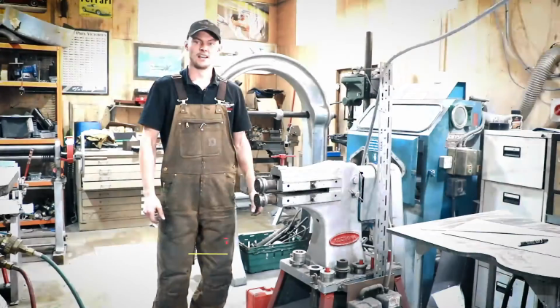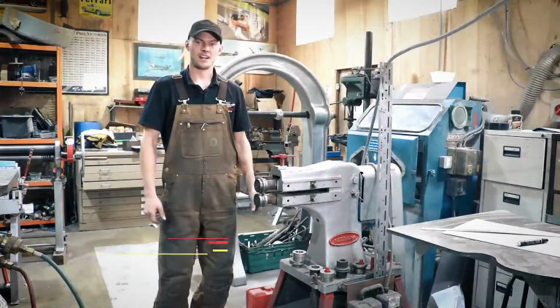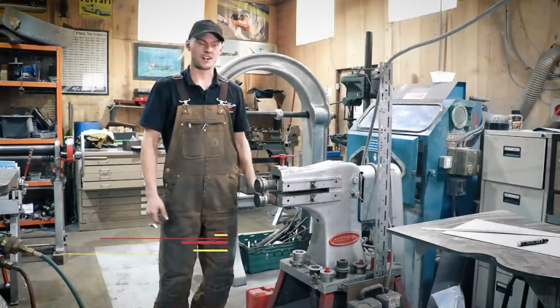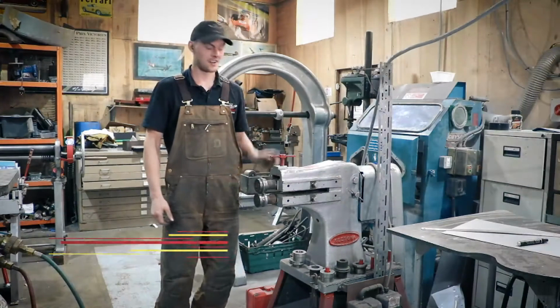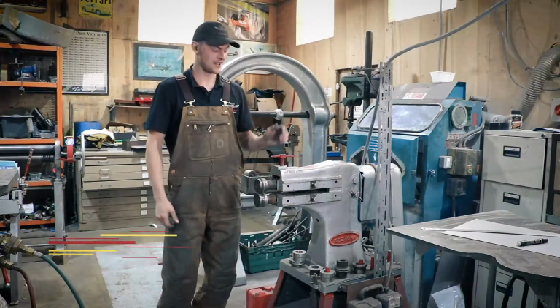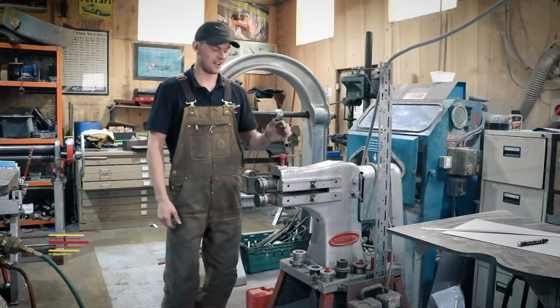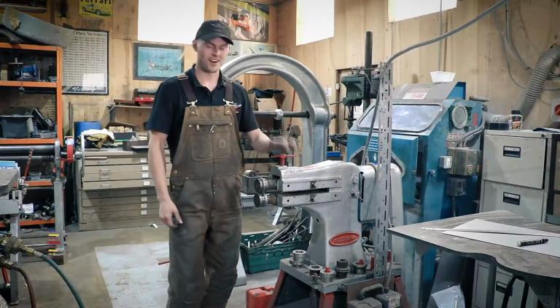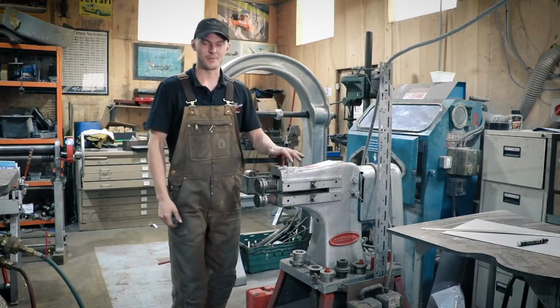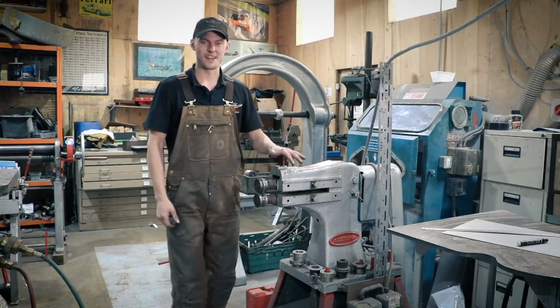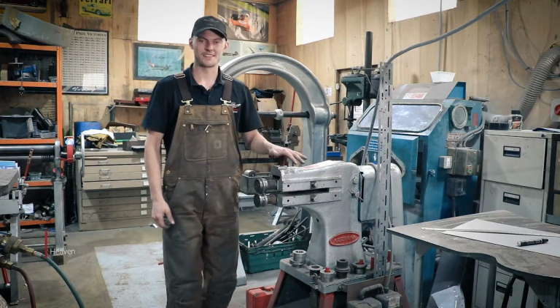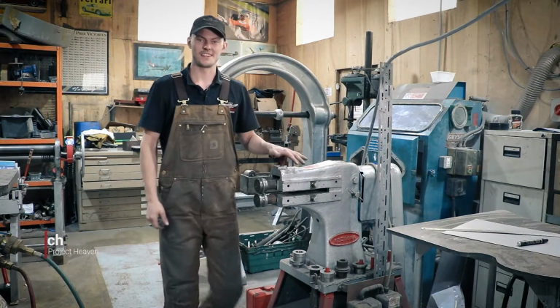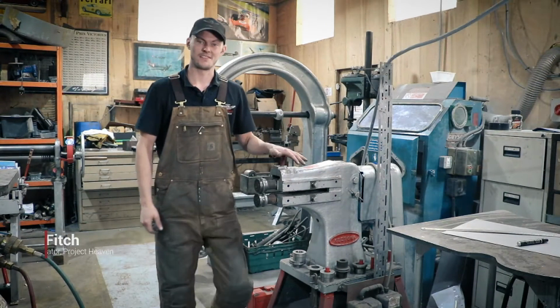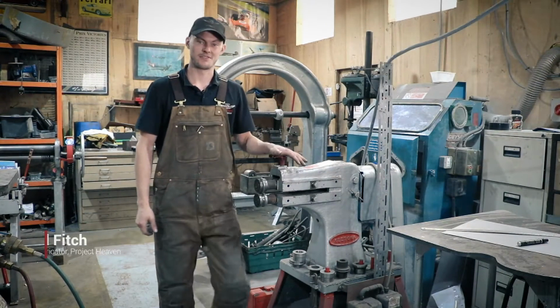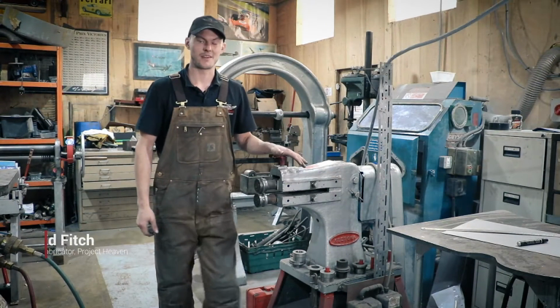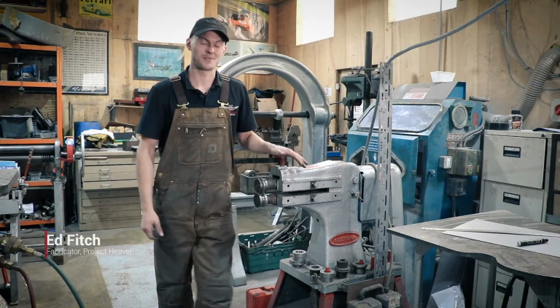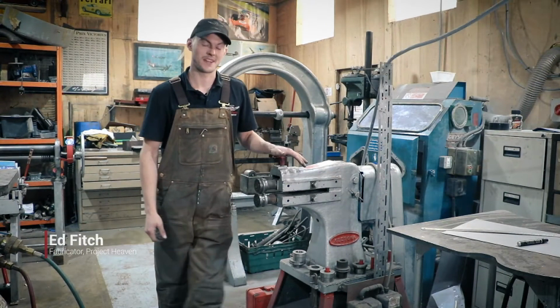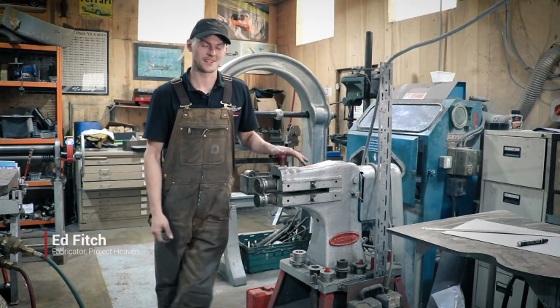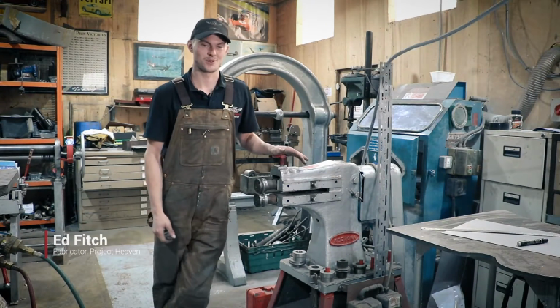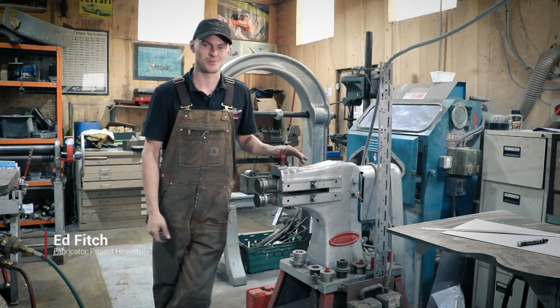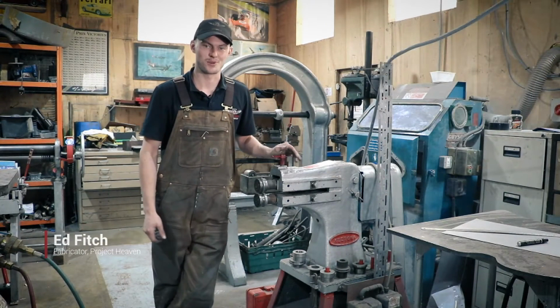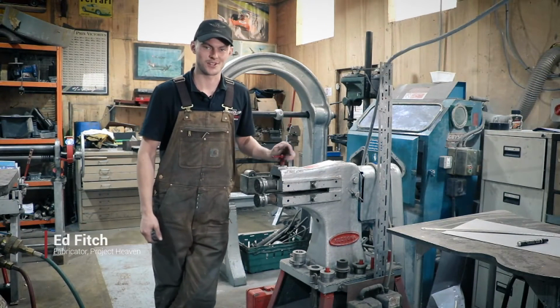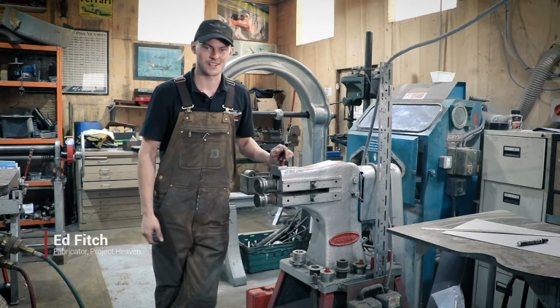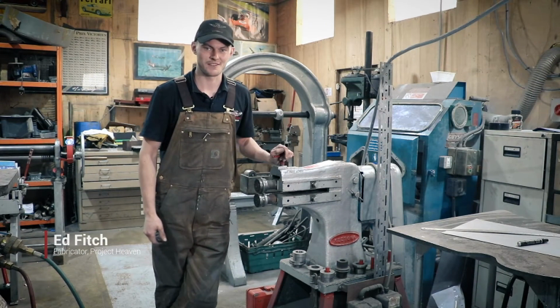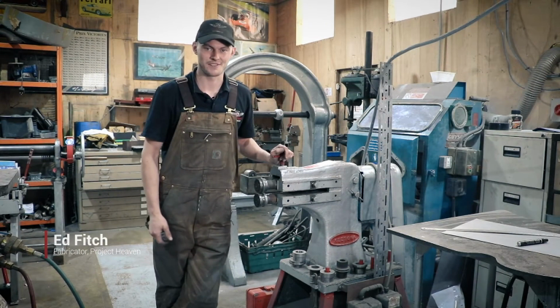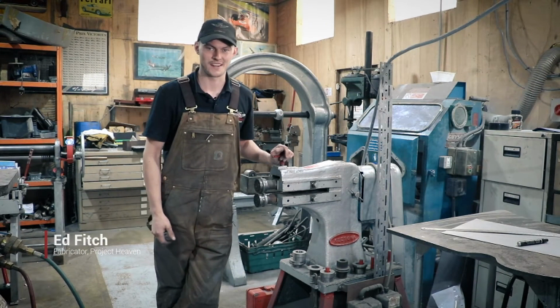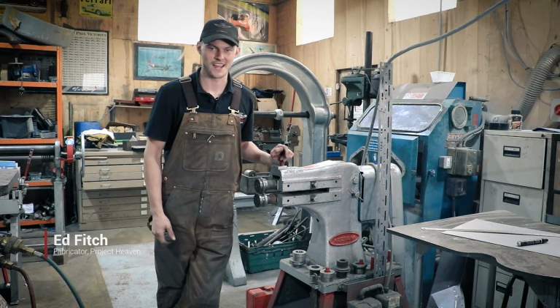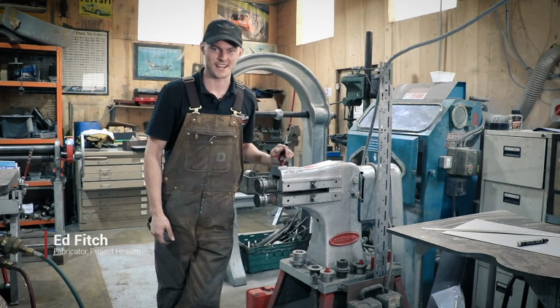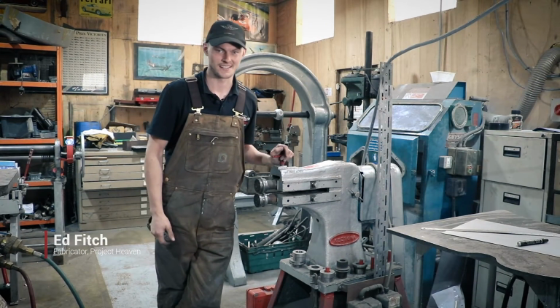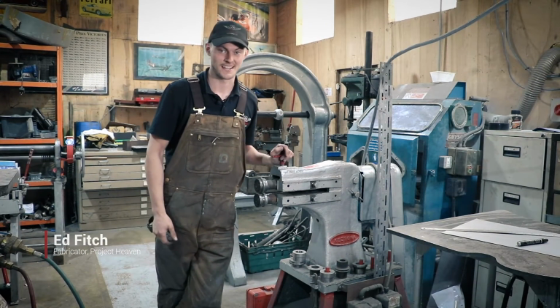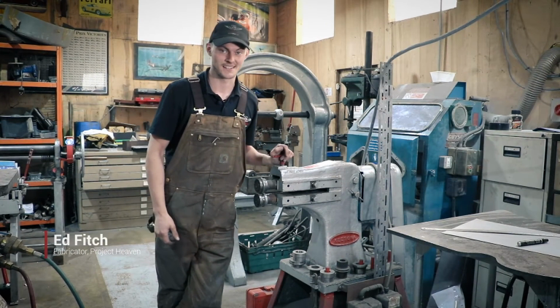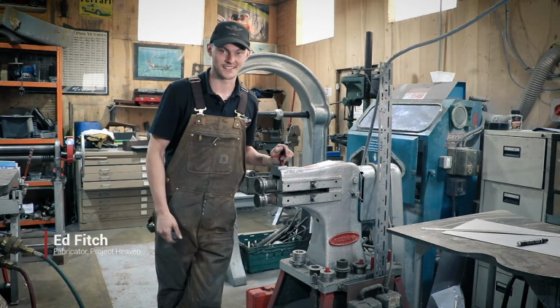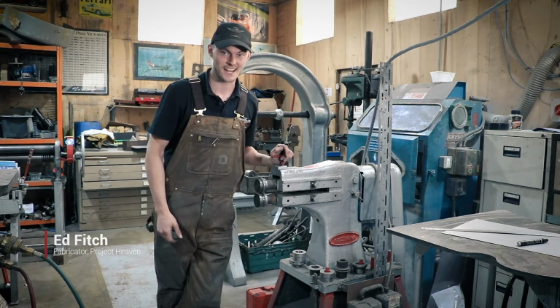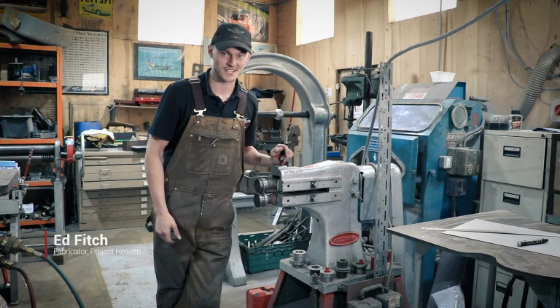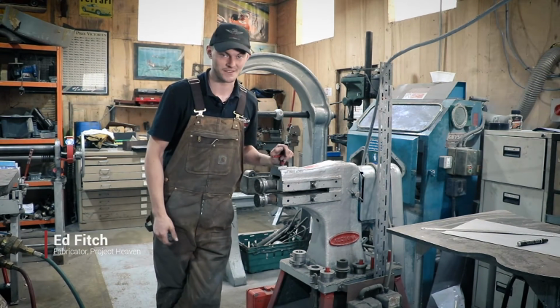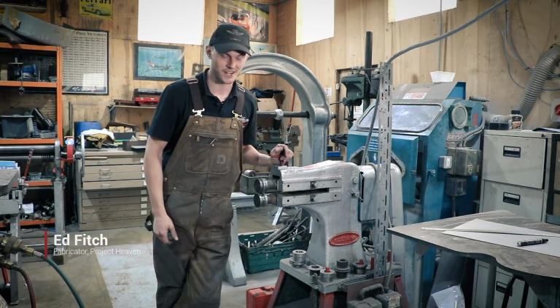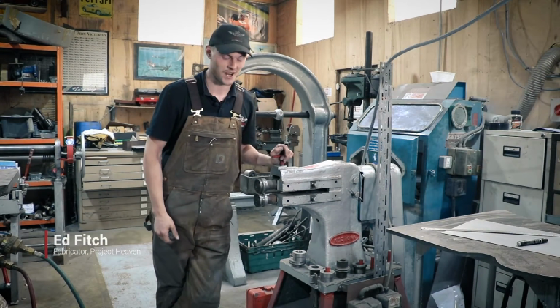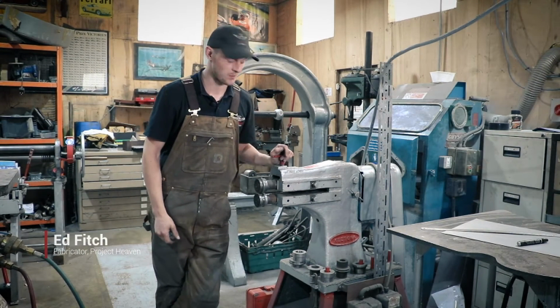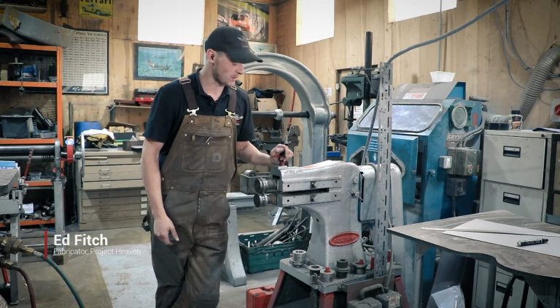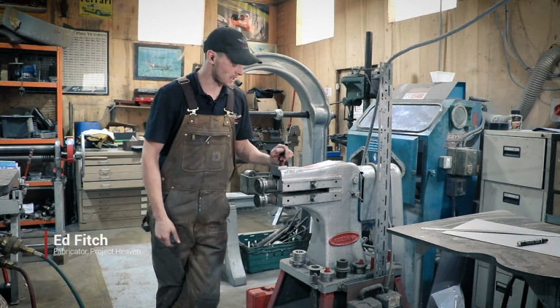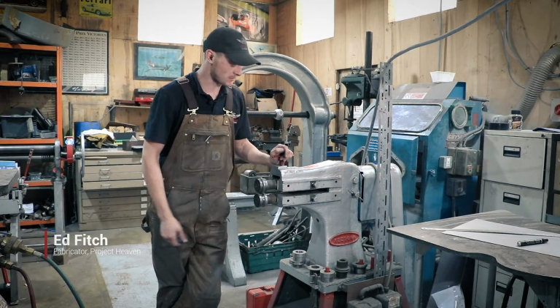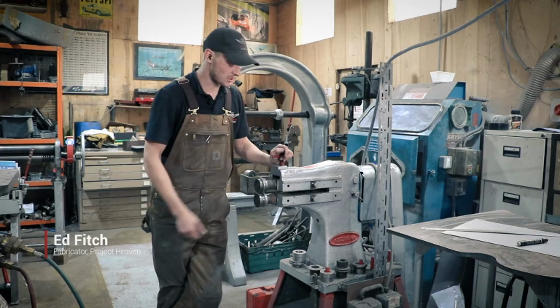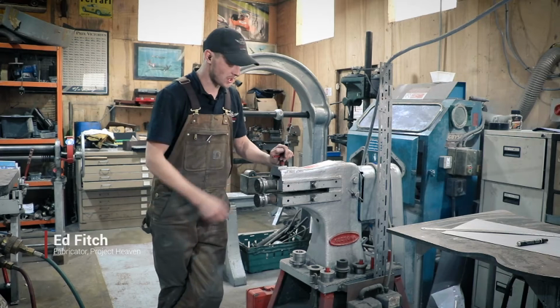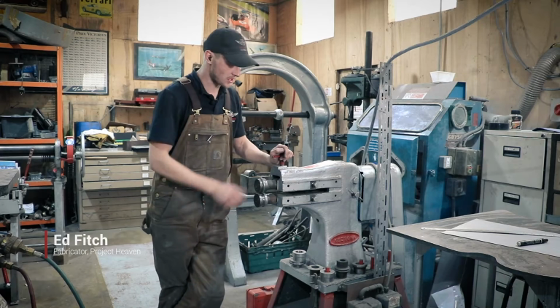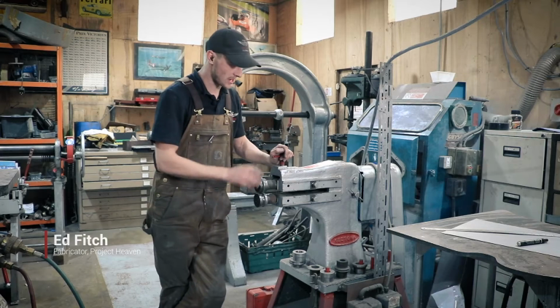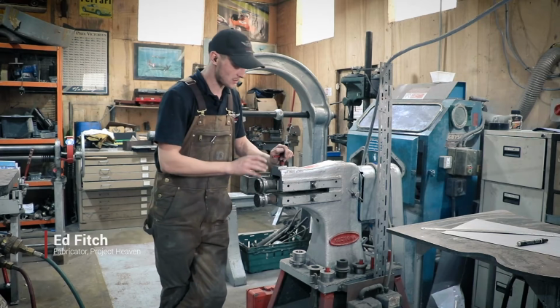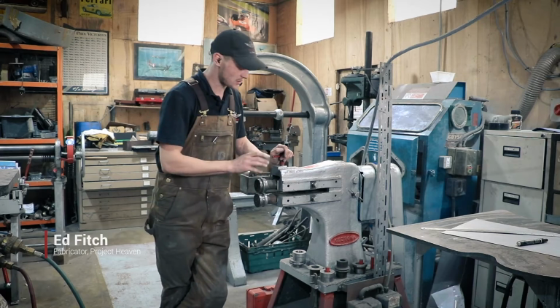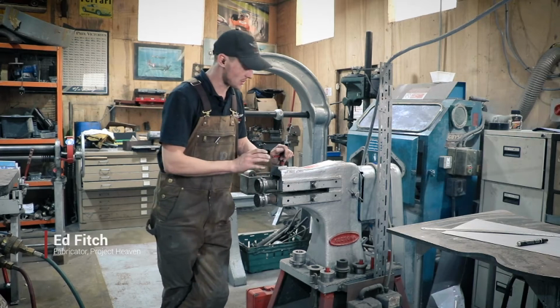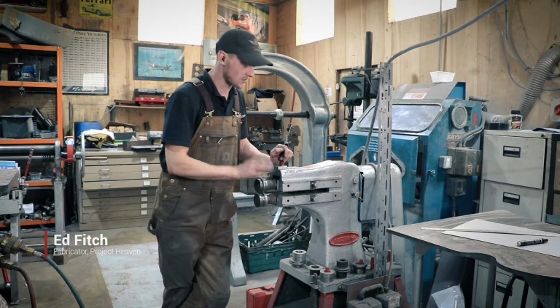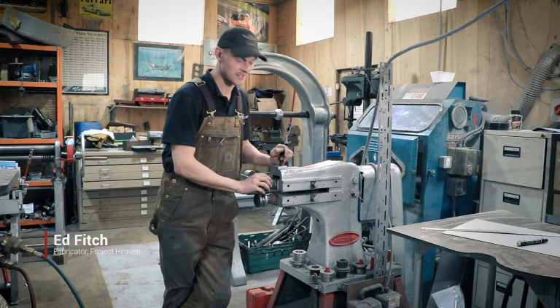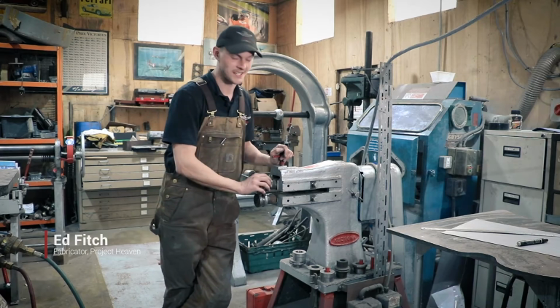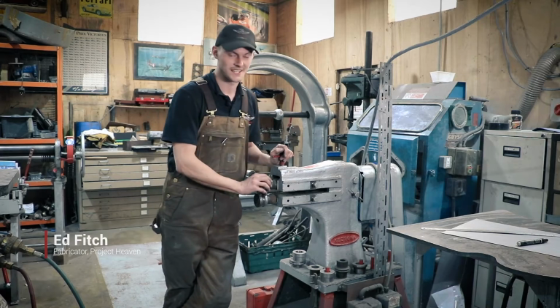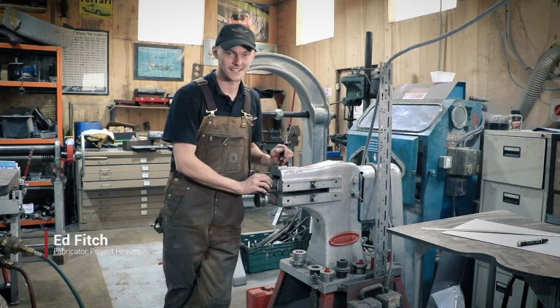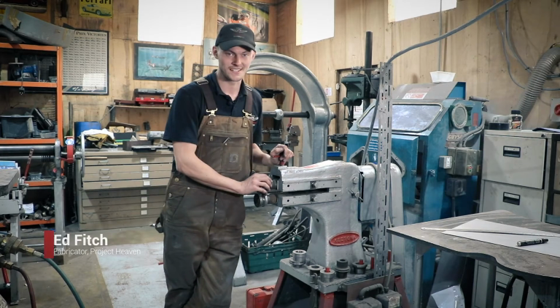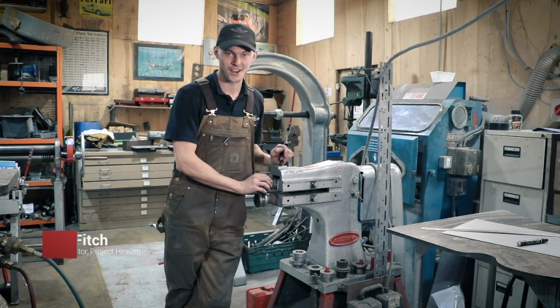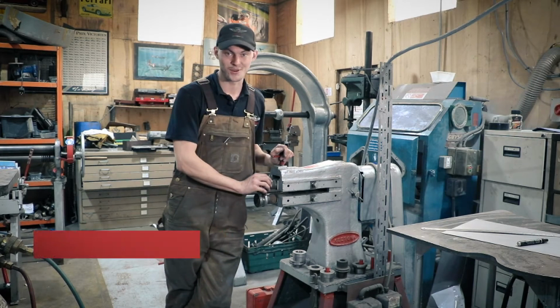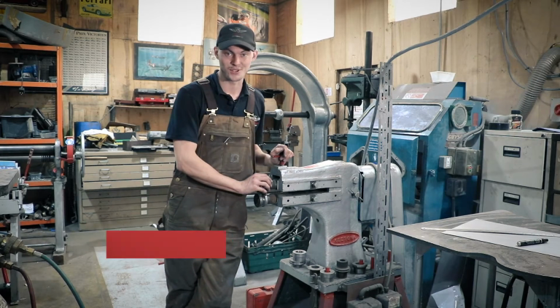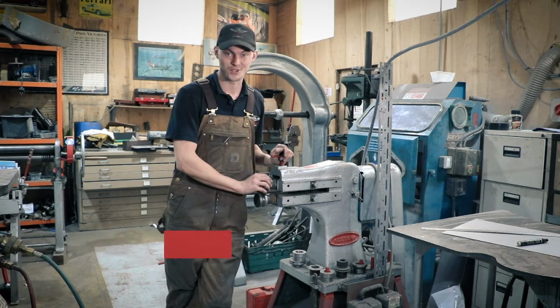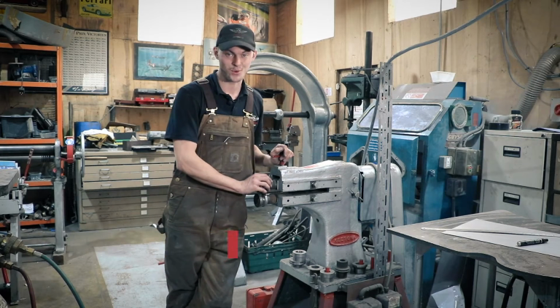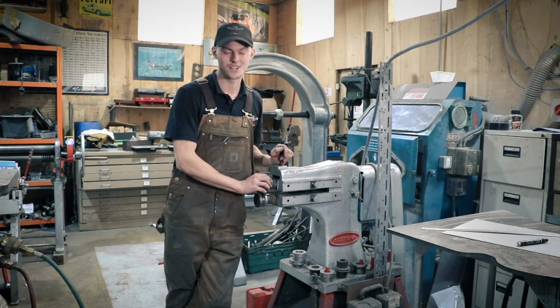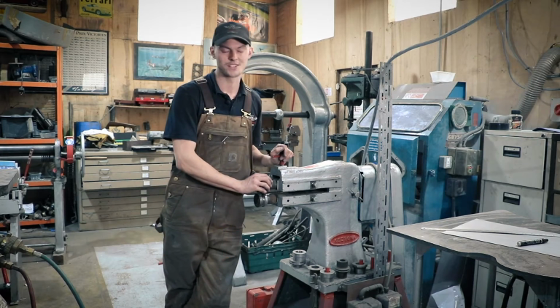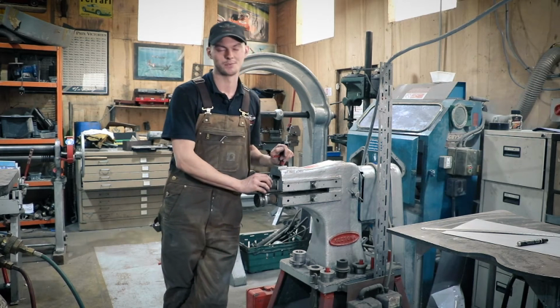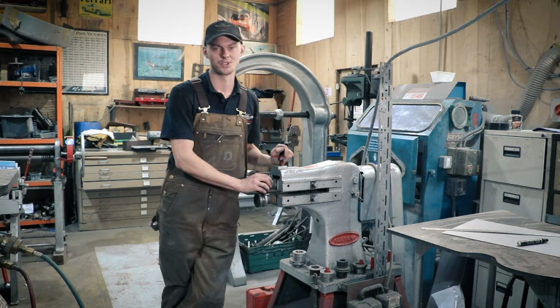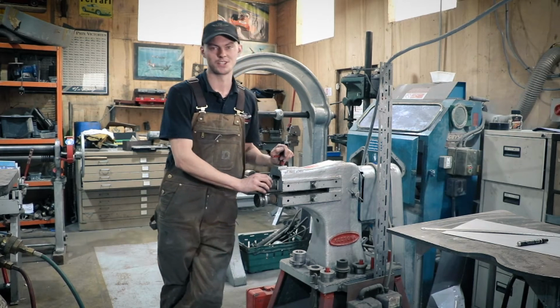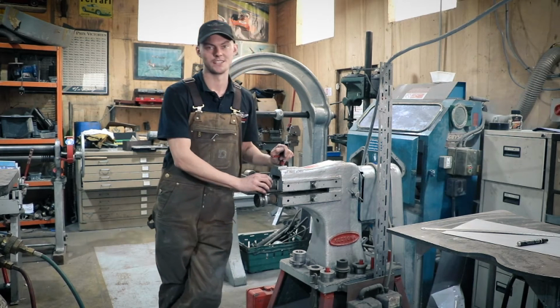Hi, I'm Ed, the fabricator at Project Heaven, and in today's video we're going to be showing you how to use the Gitona swaging machine.